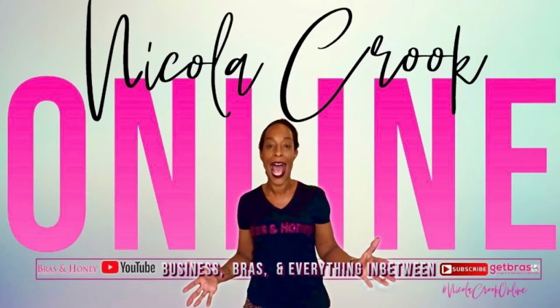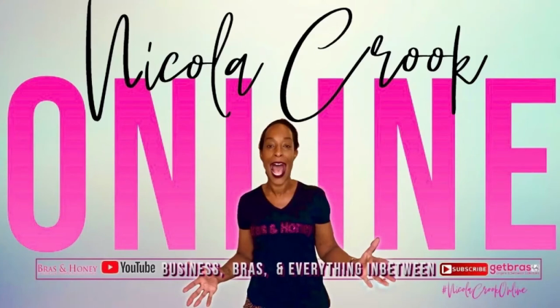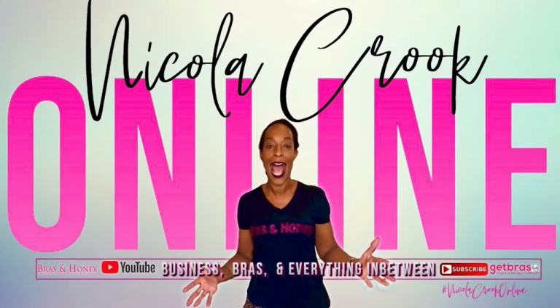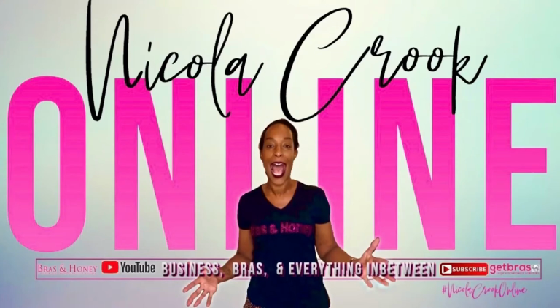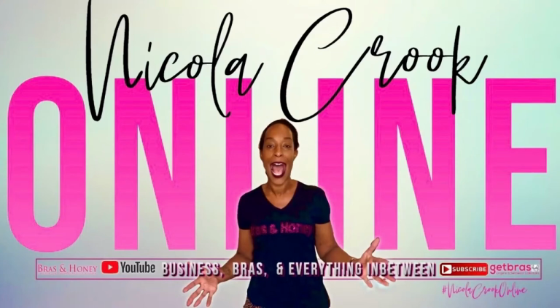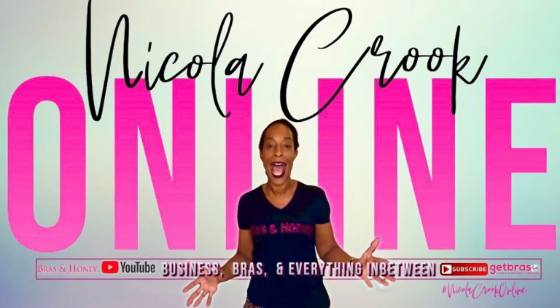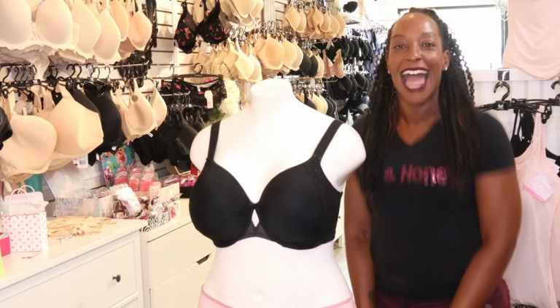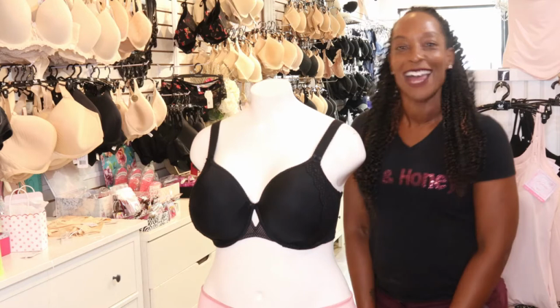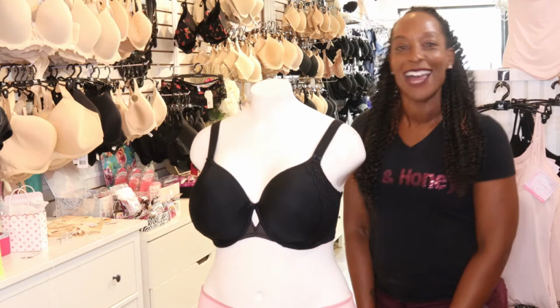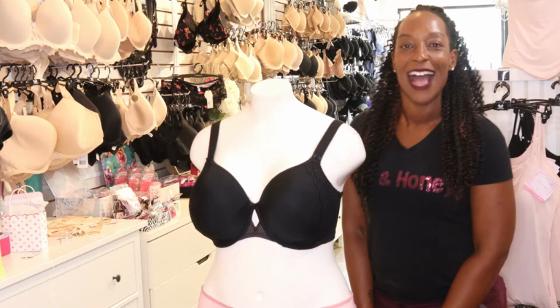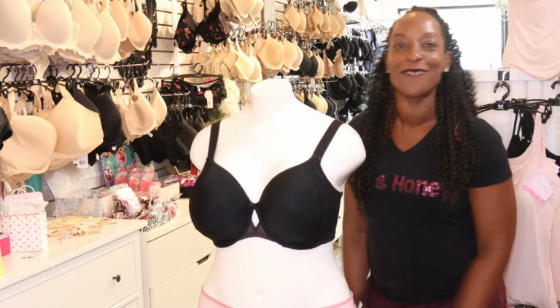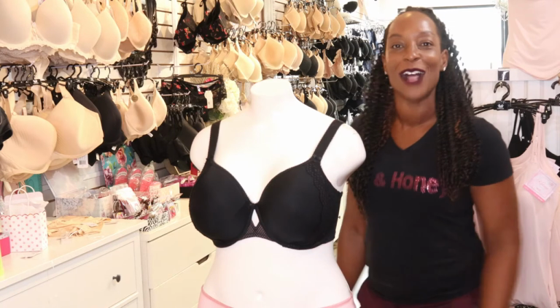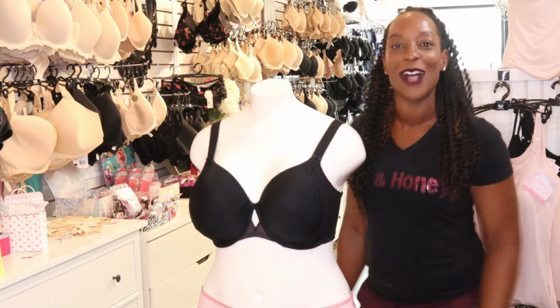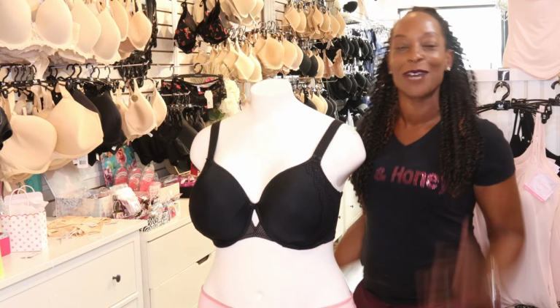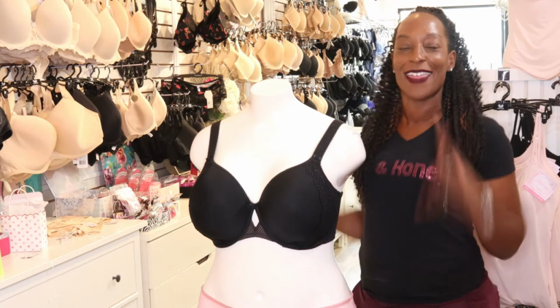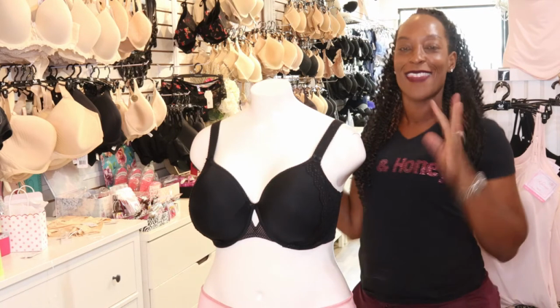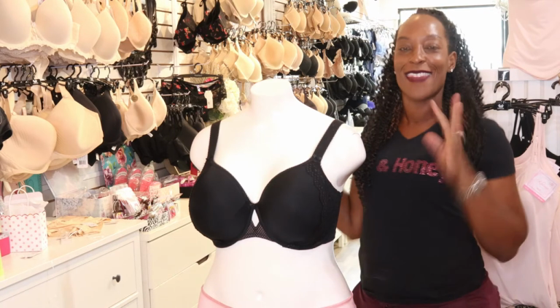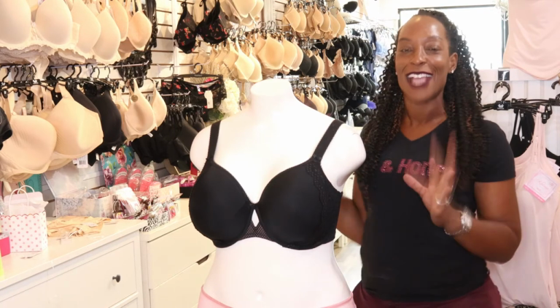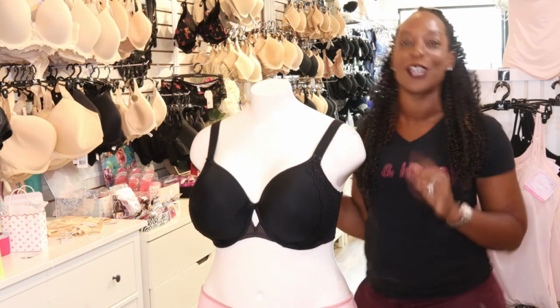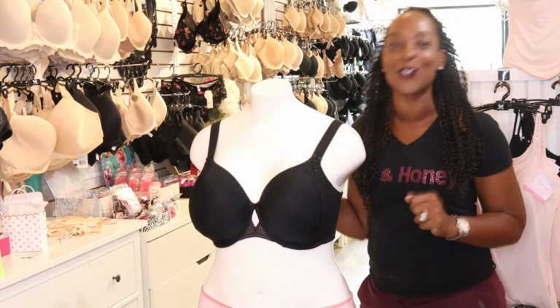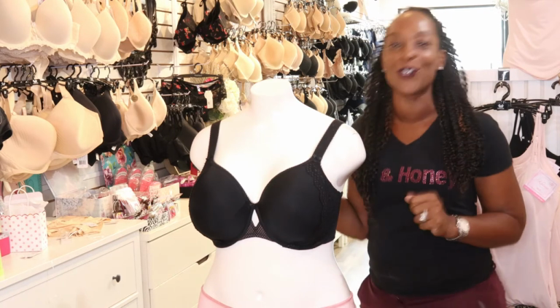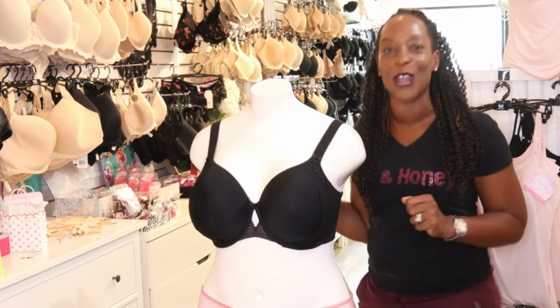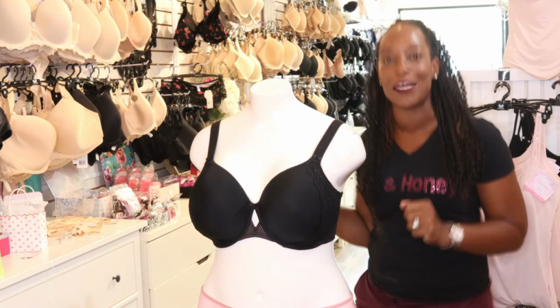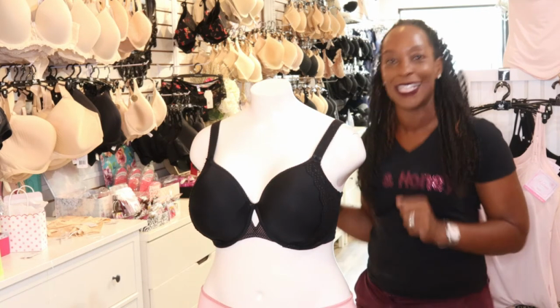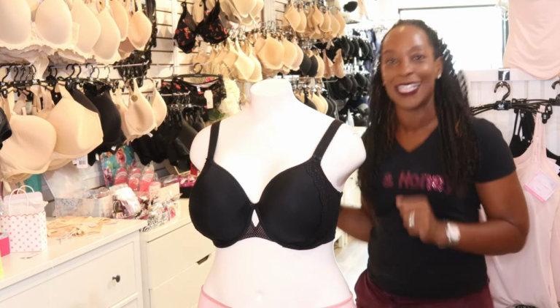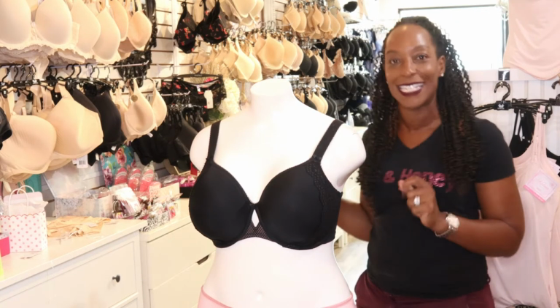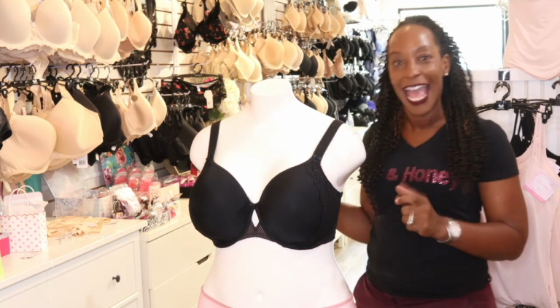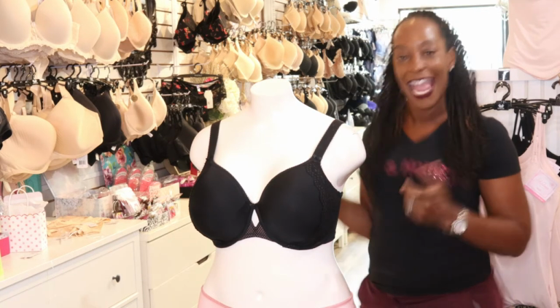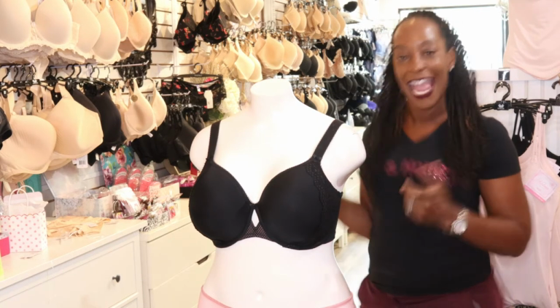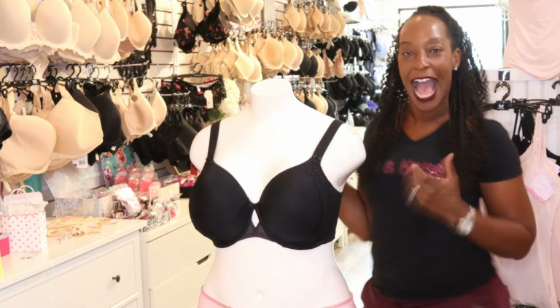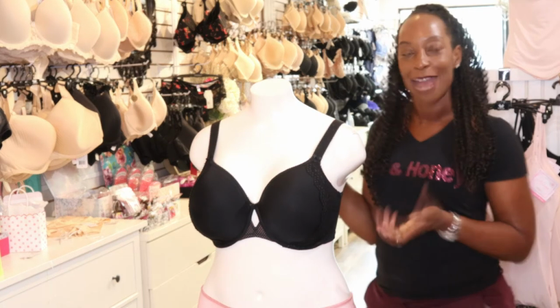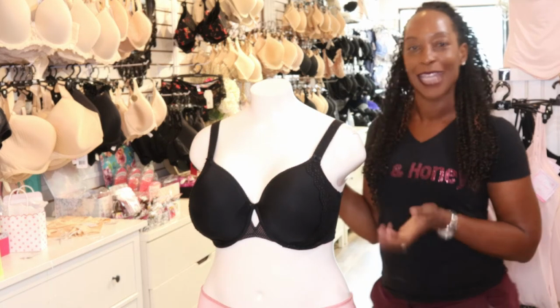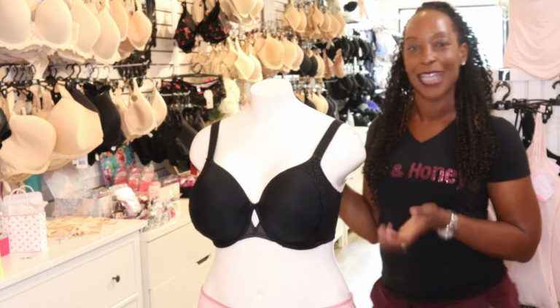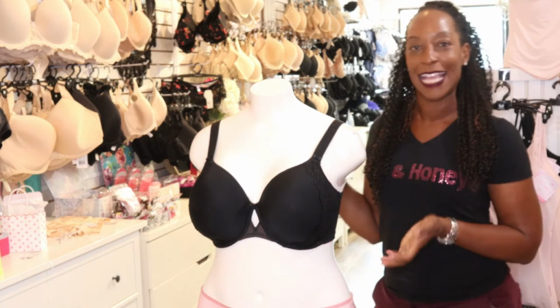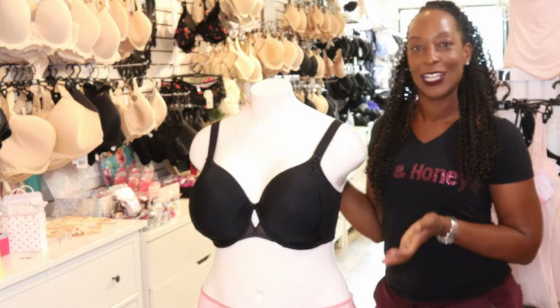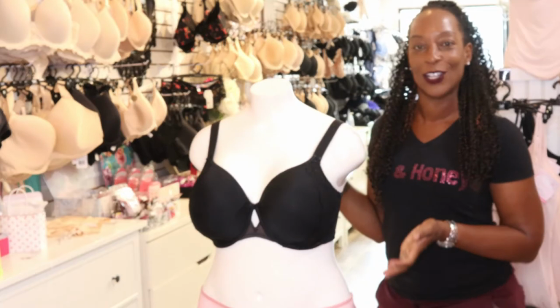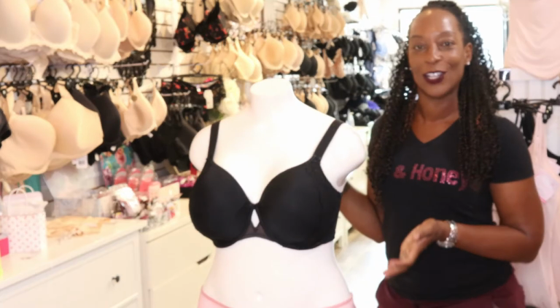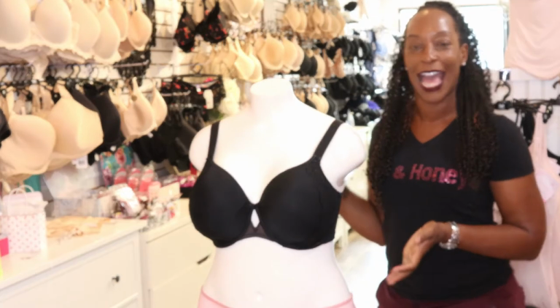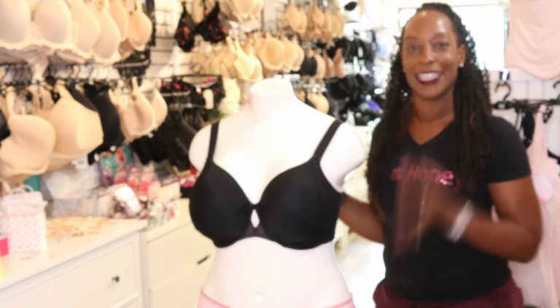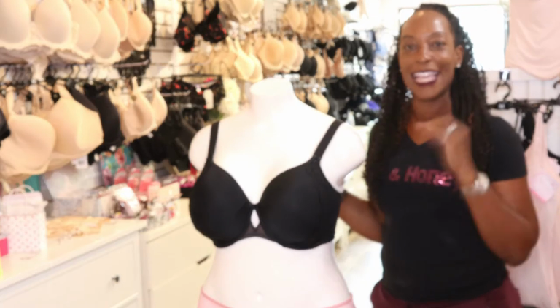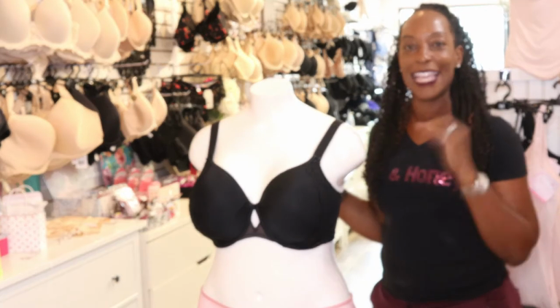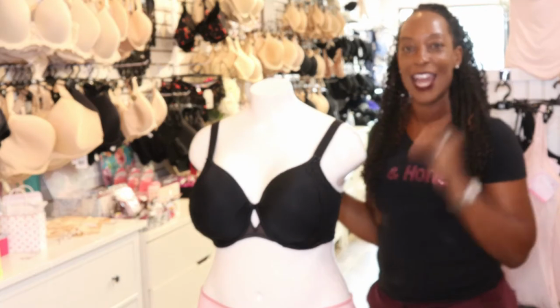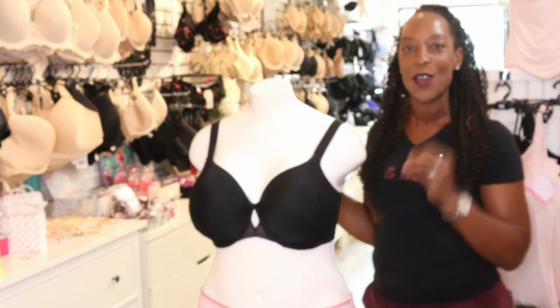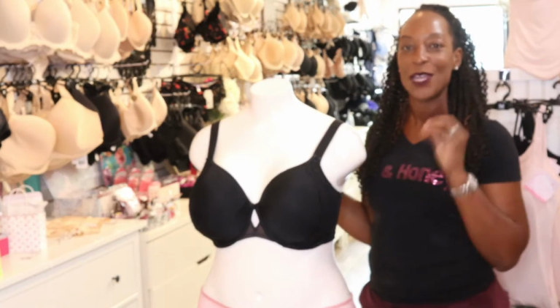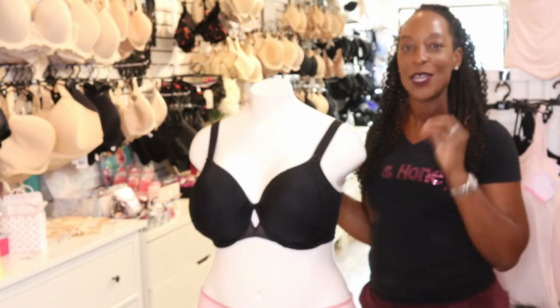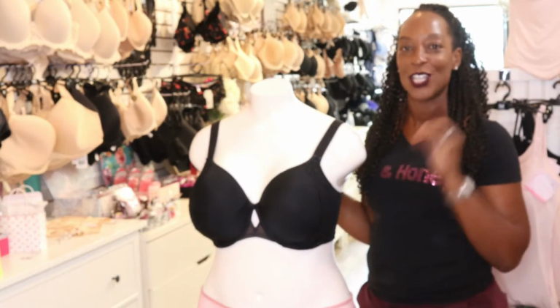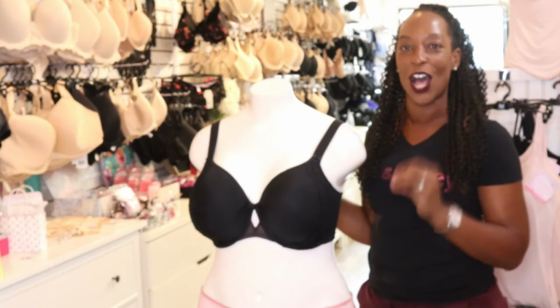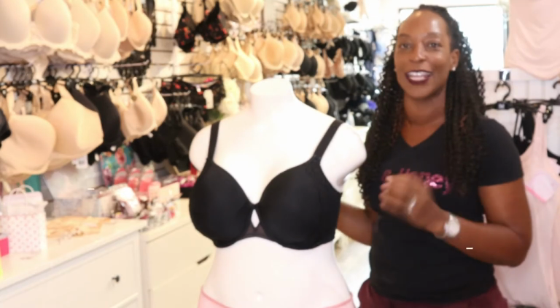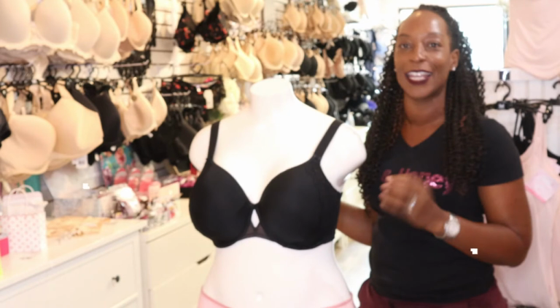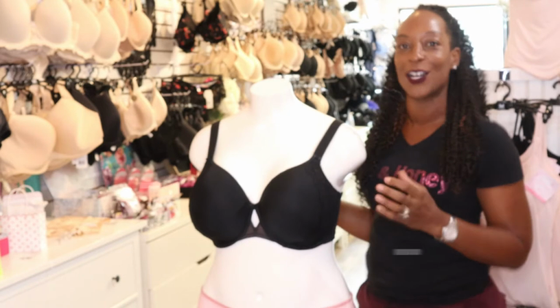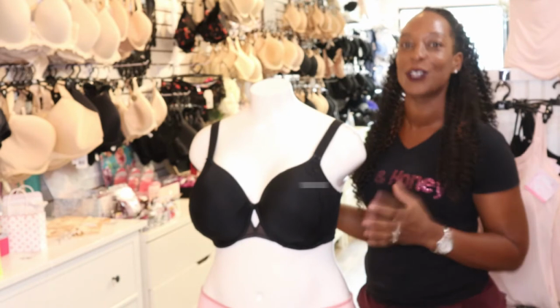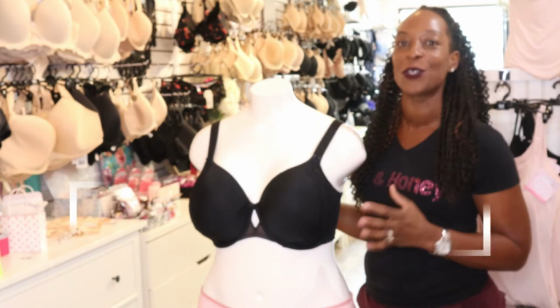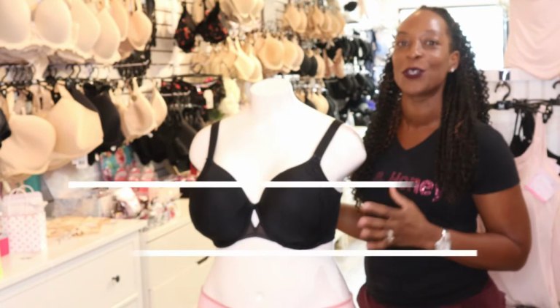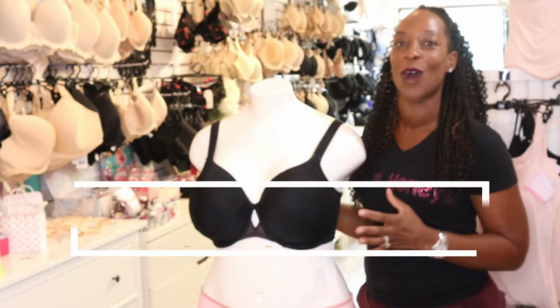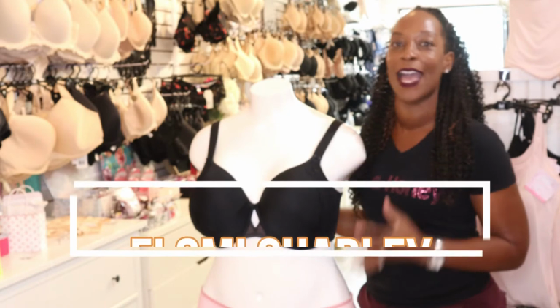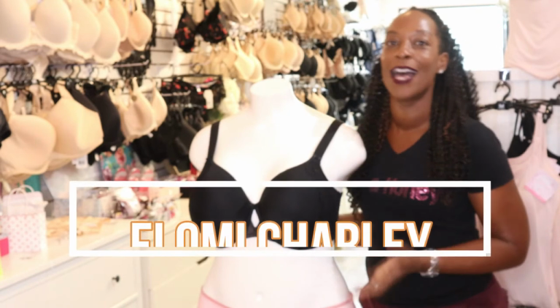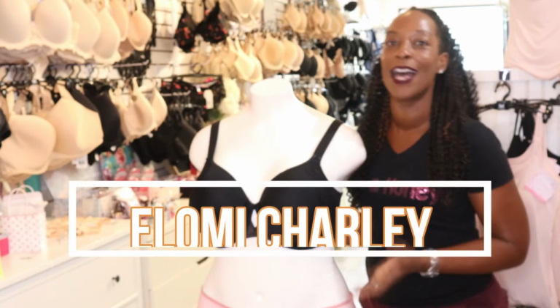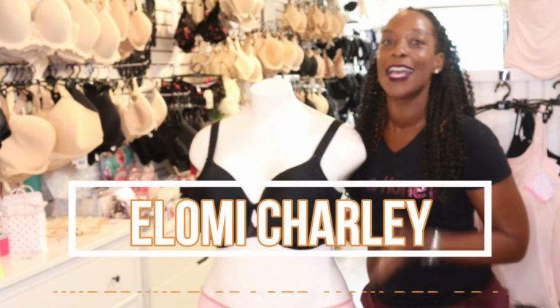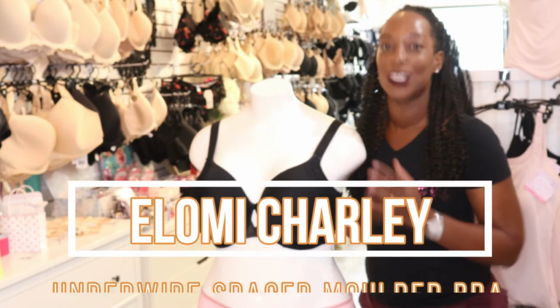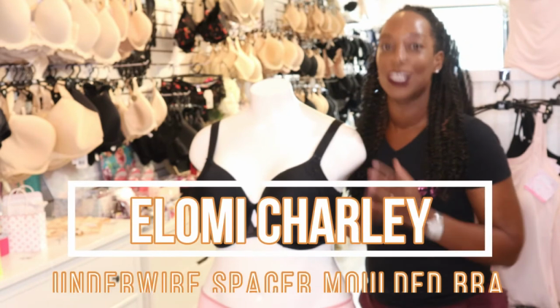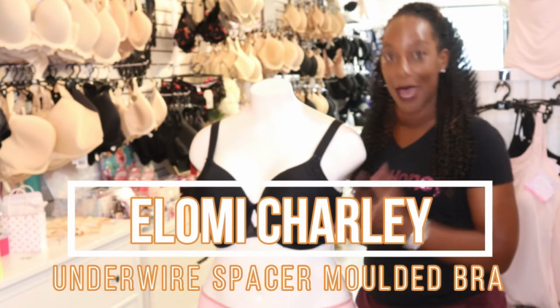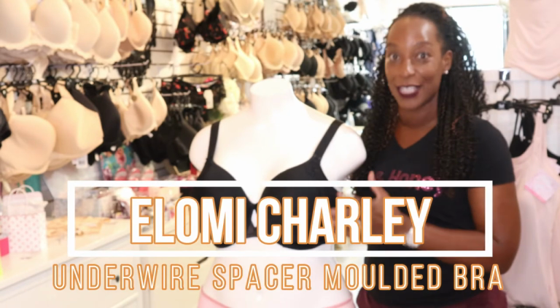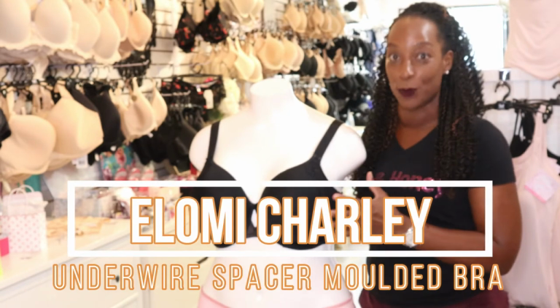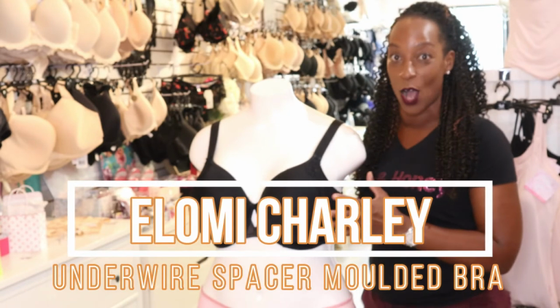Hello and welcome. Thank you for joining me. Today I am taking a look at the Elomi Charlie Underwire Spacer bra.